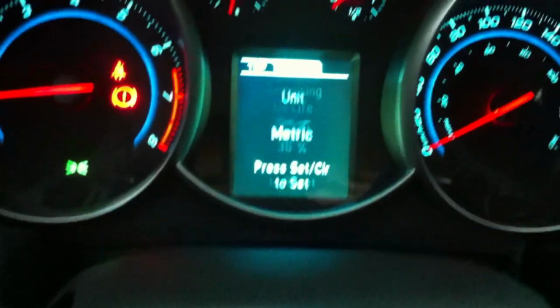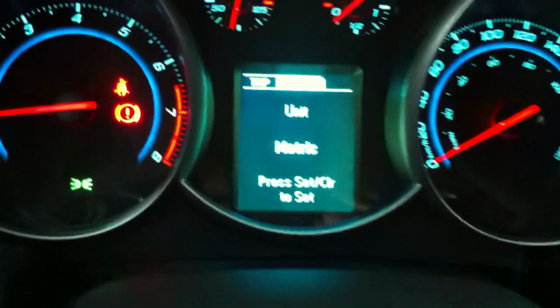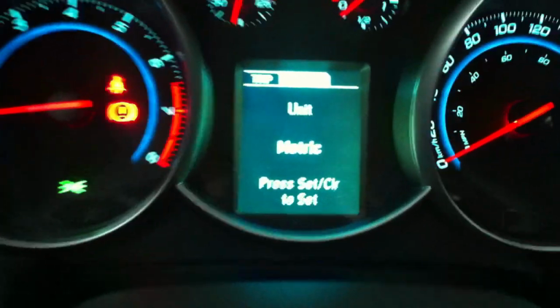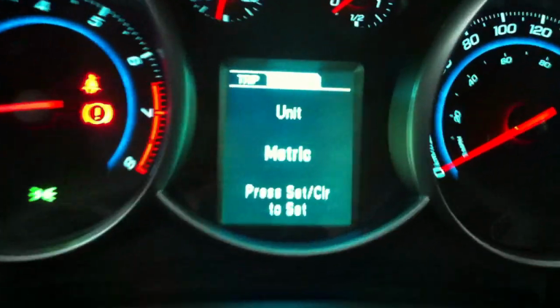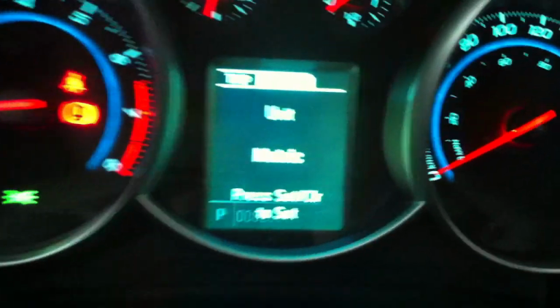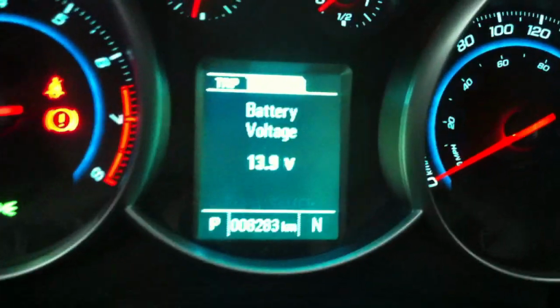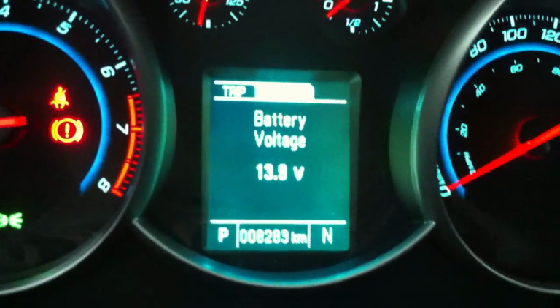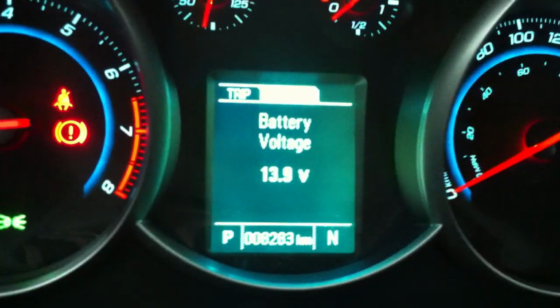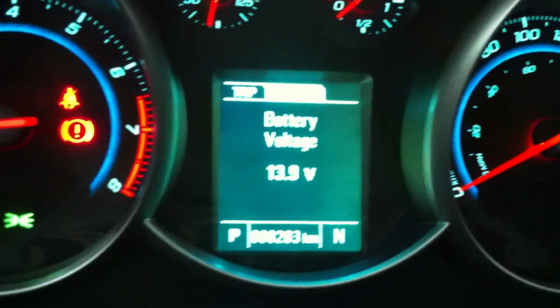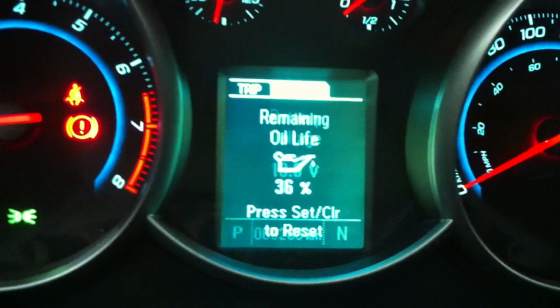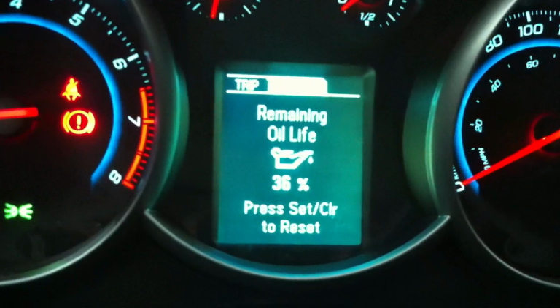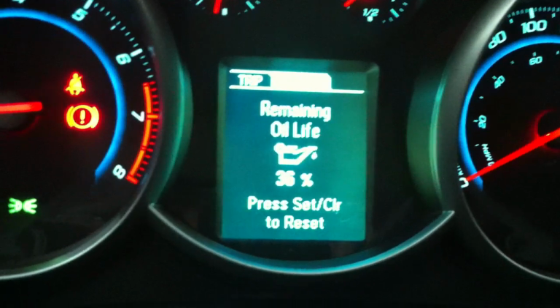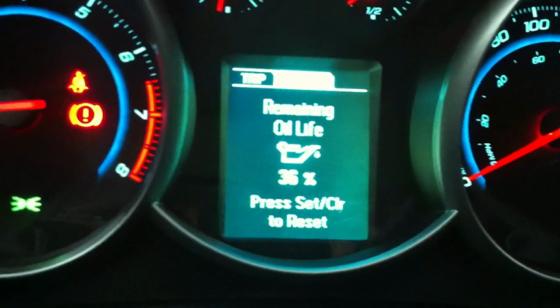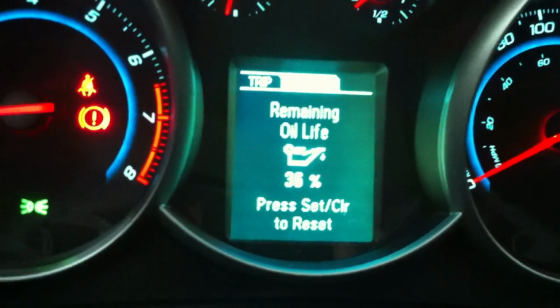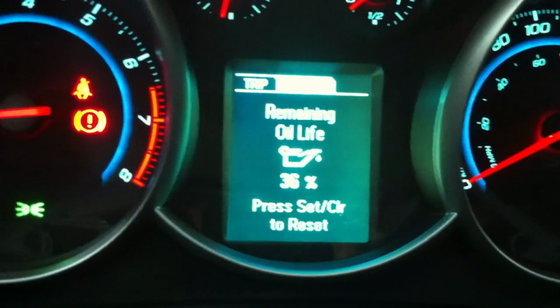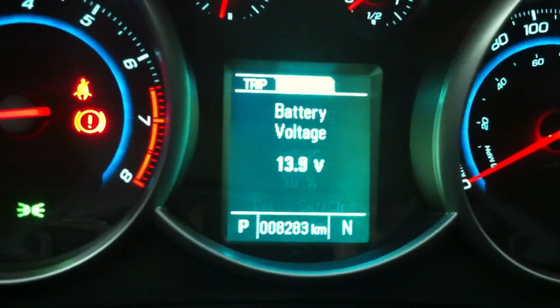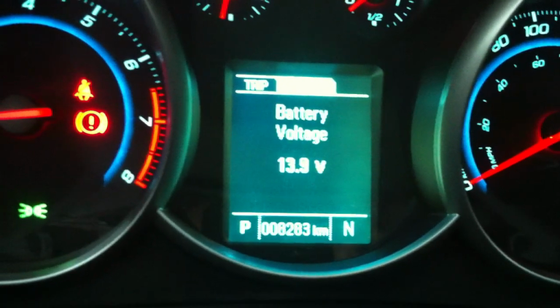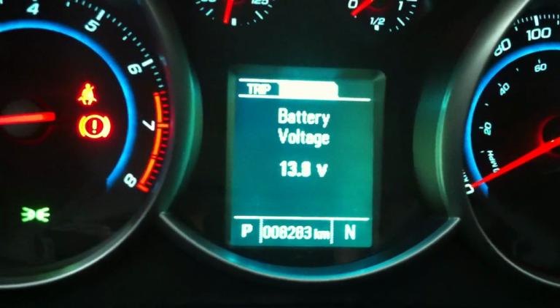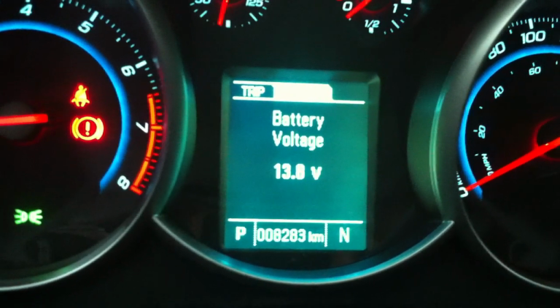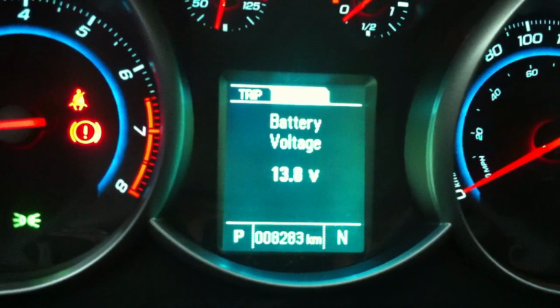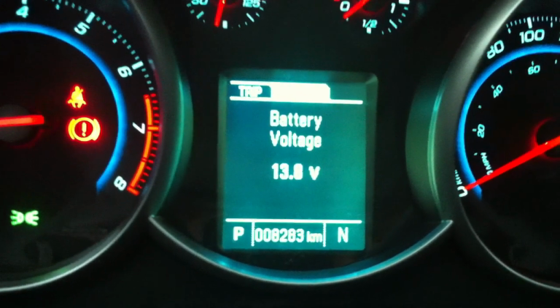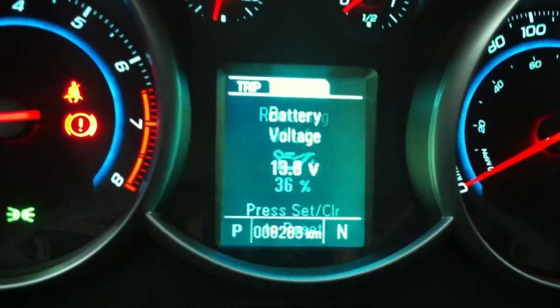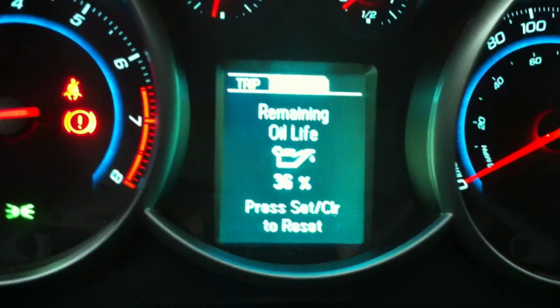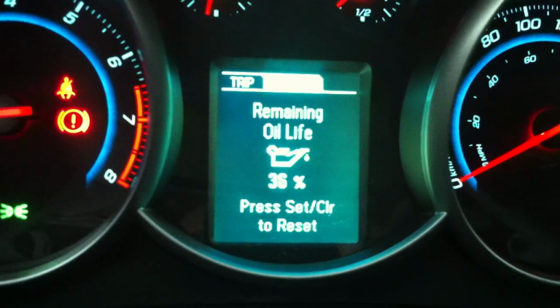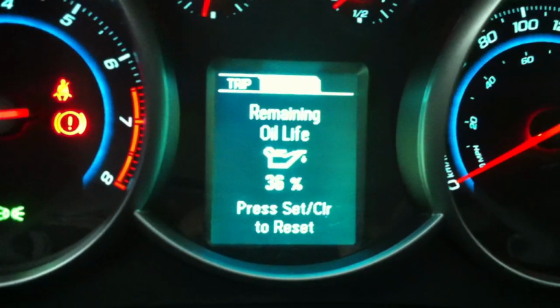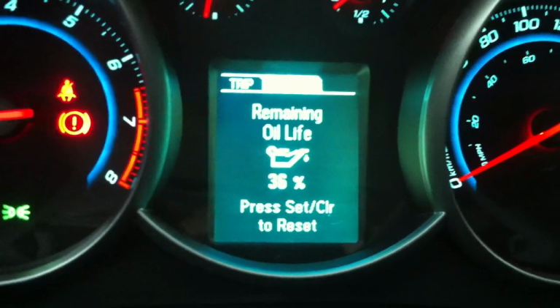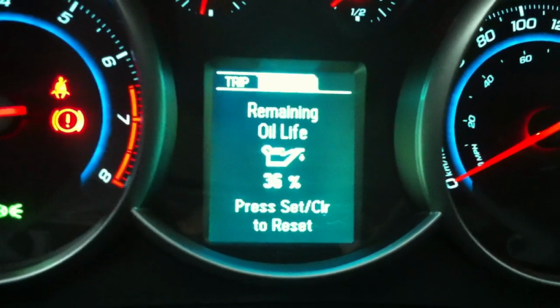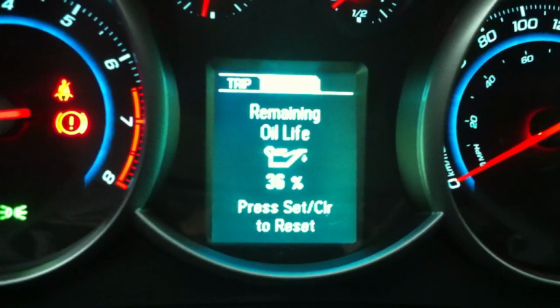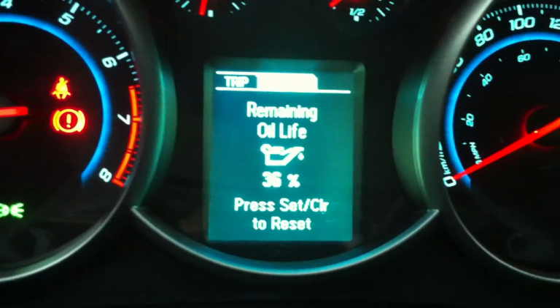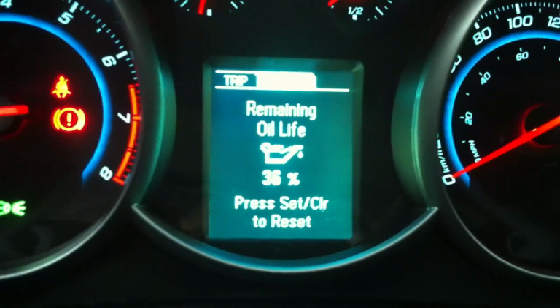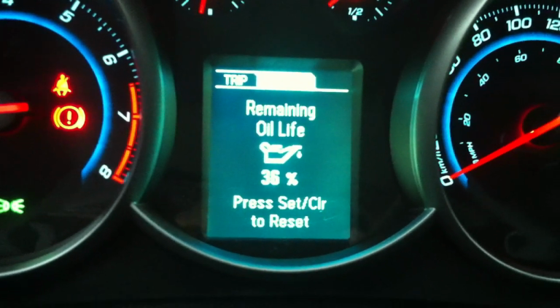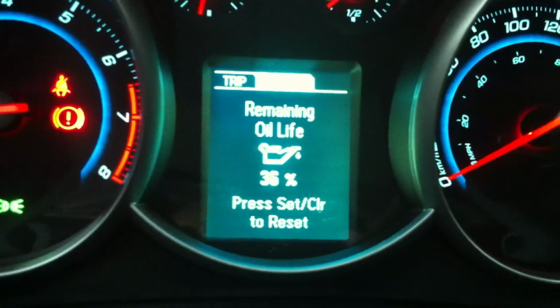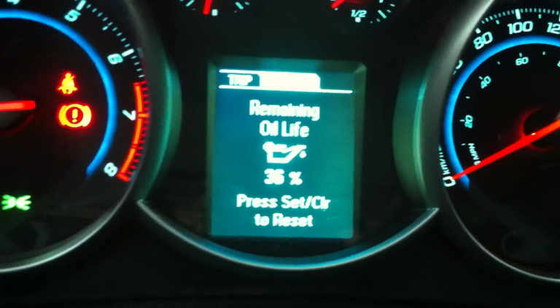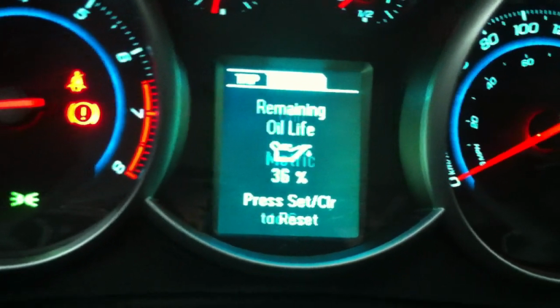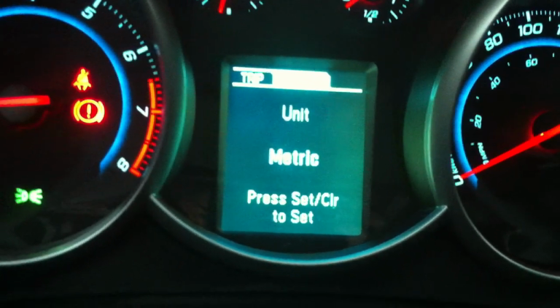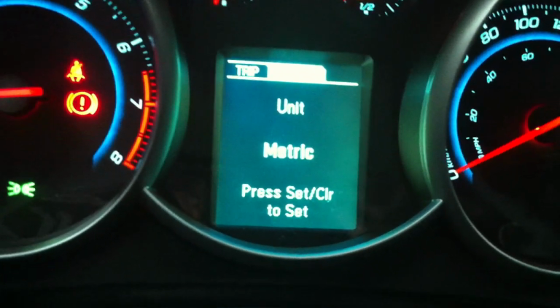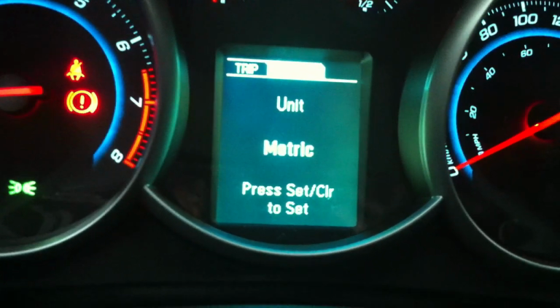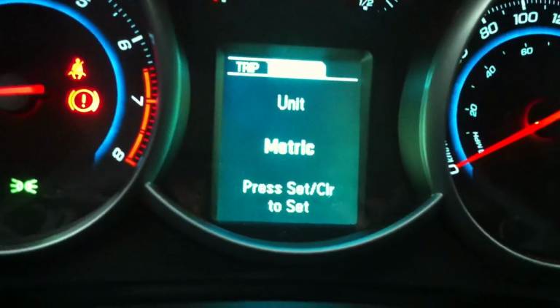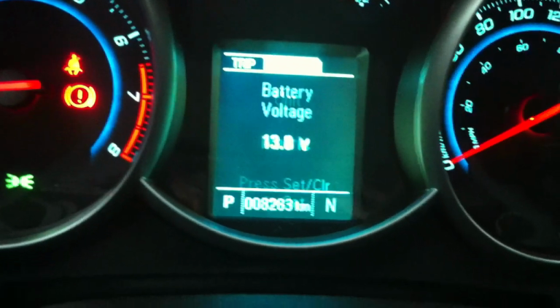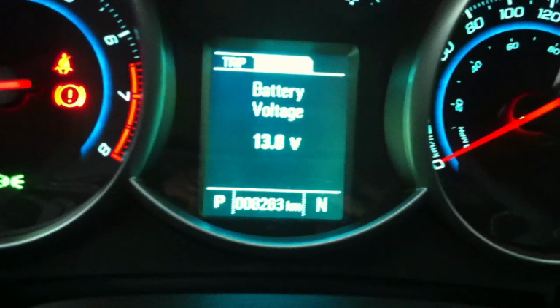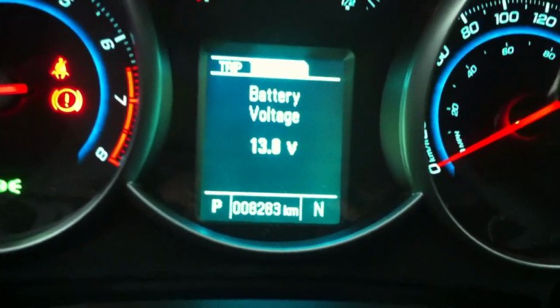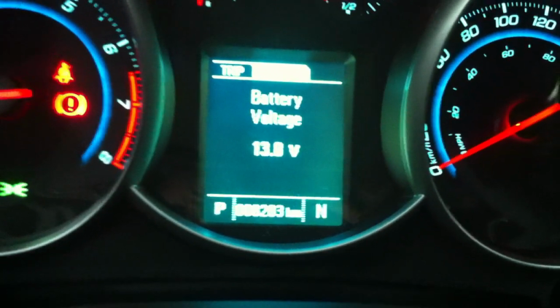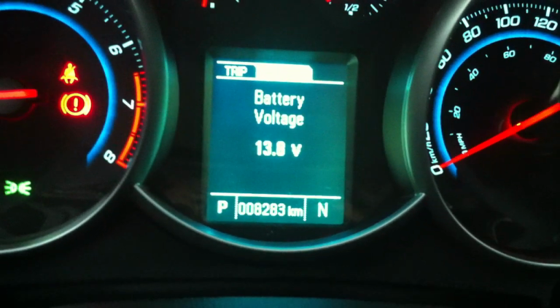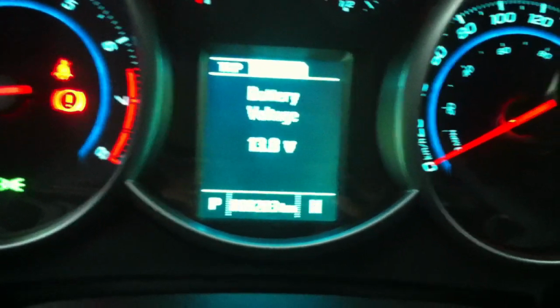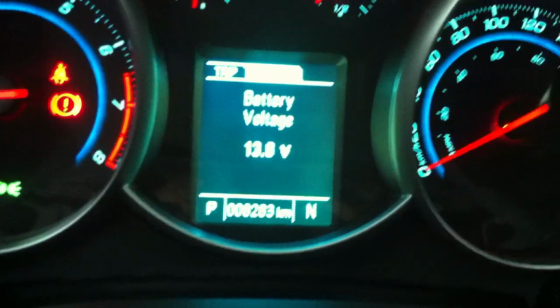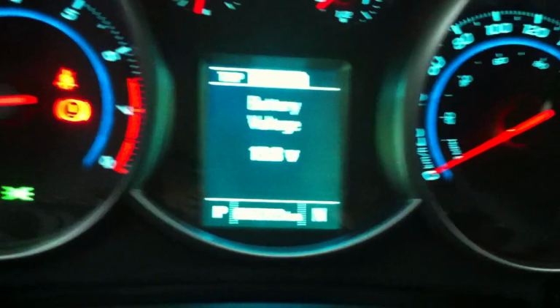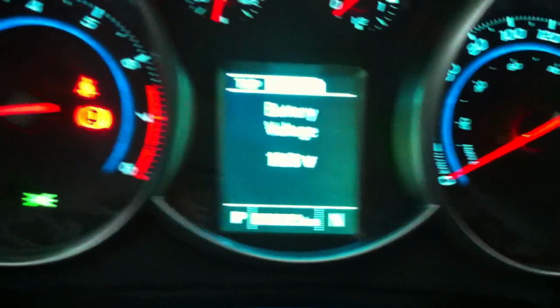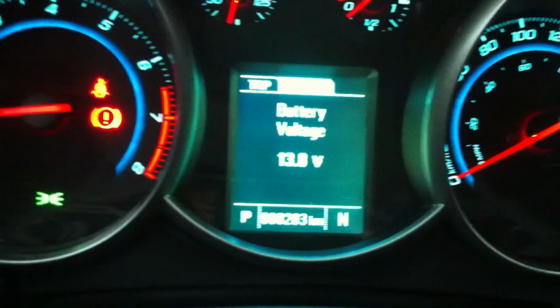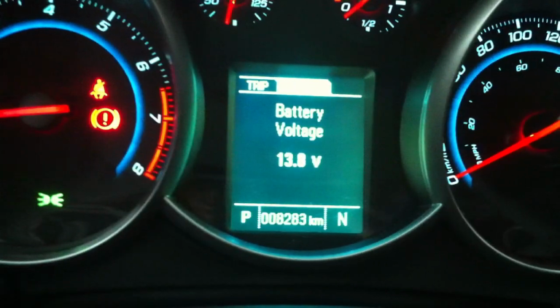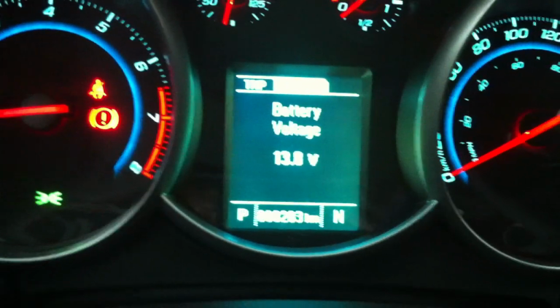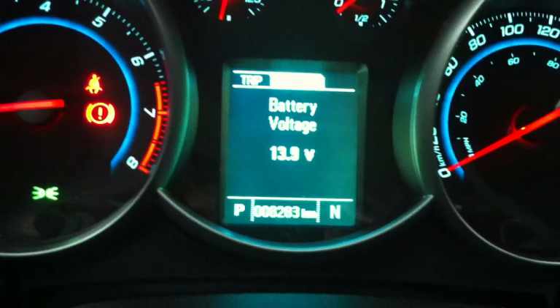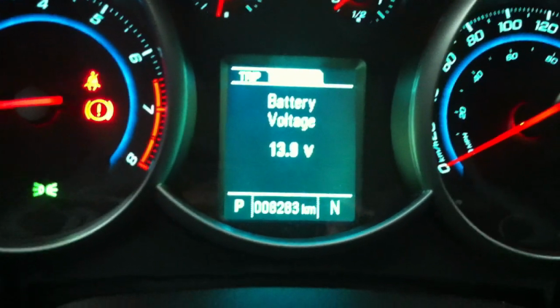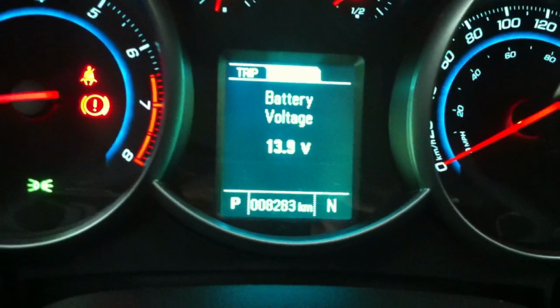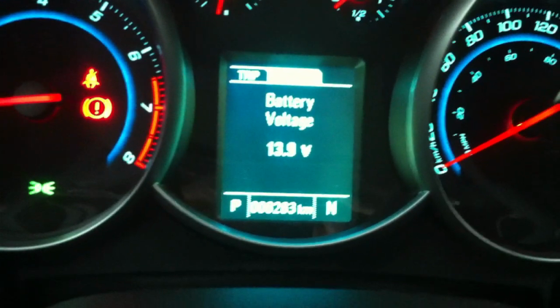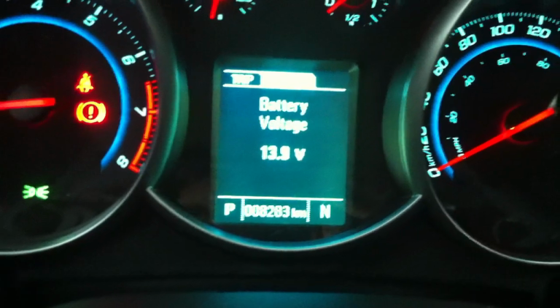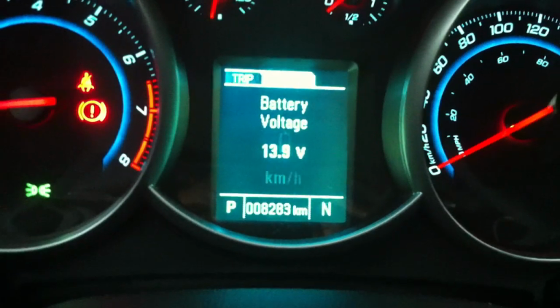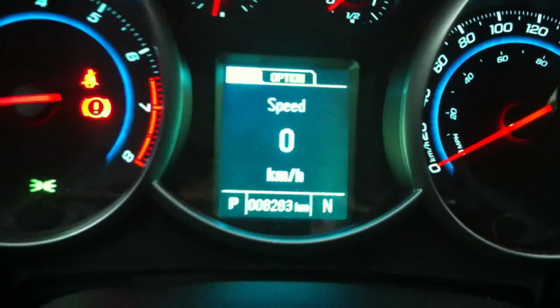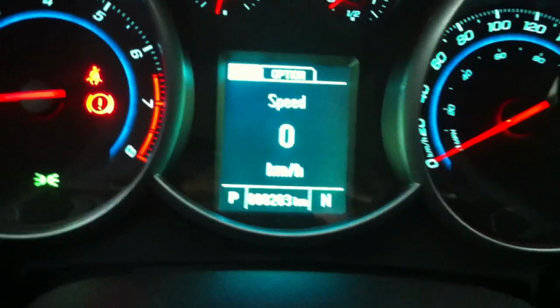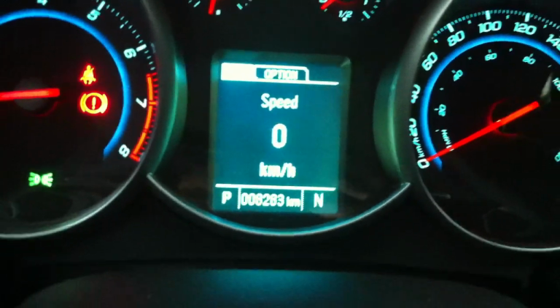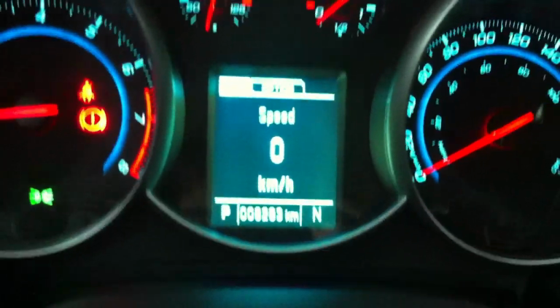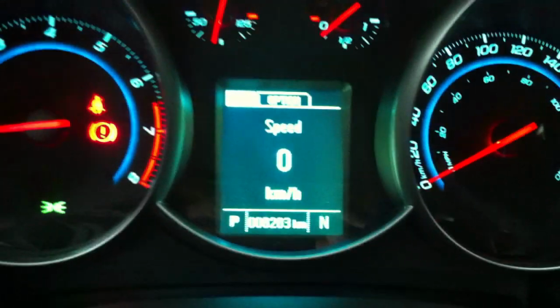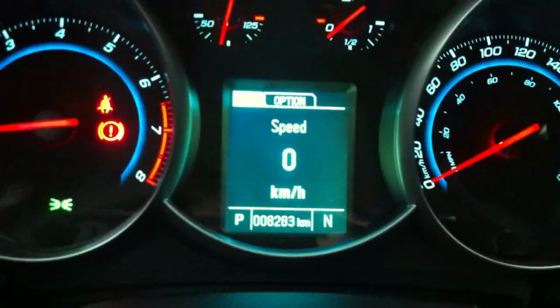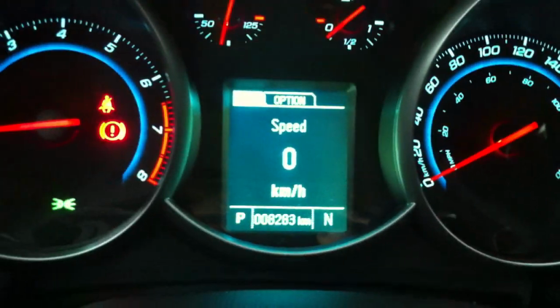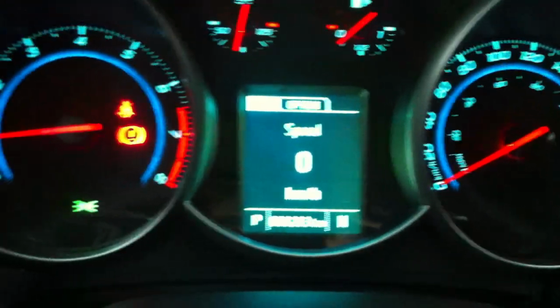Driver info system right there — battery voltage, trips. It's all there.